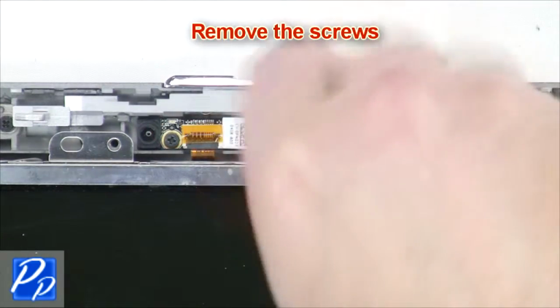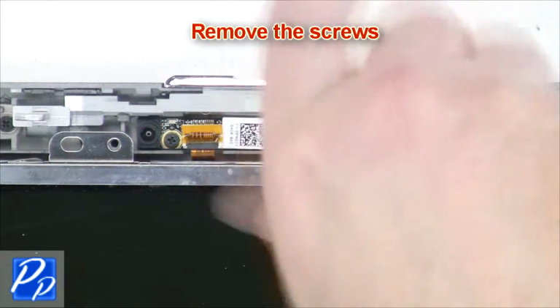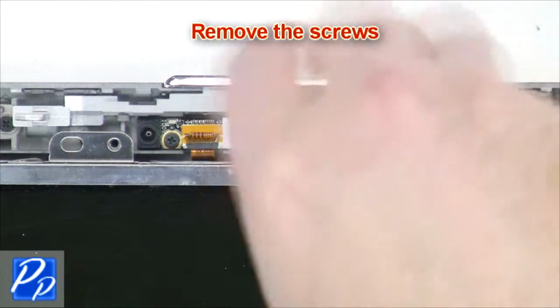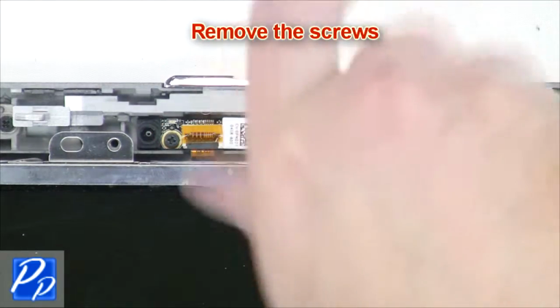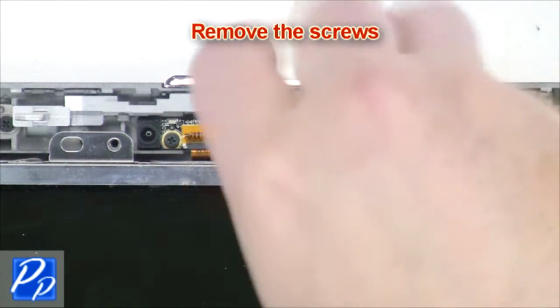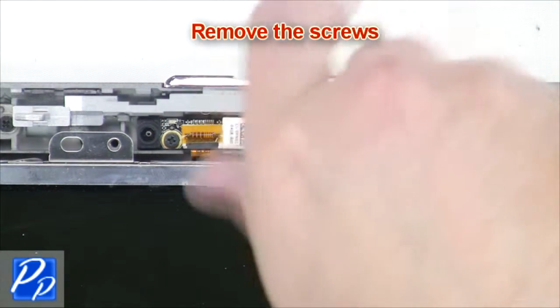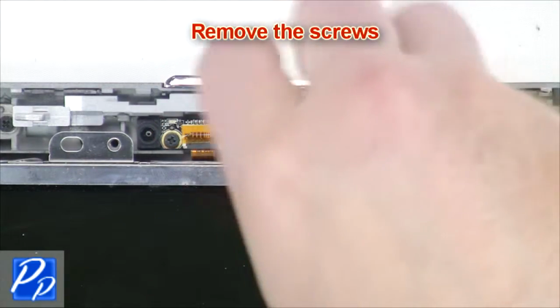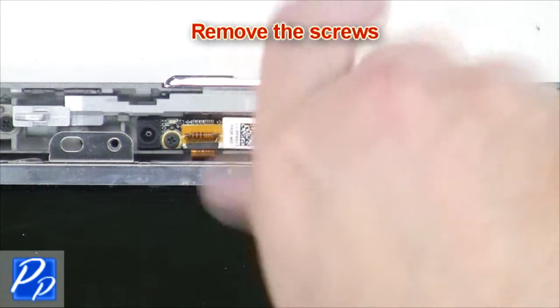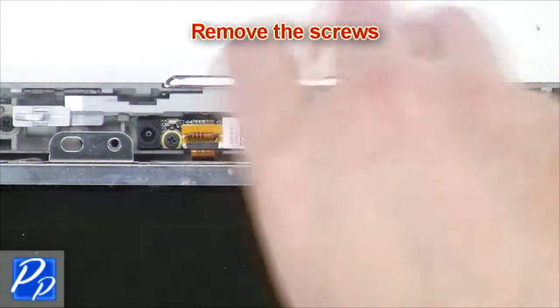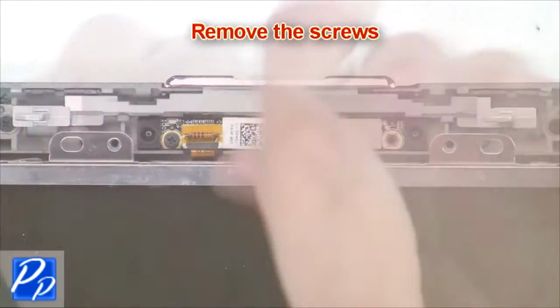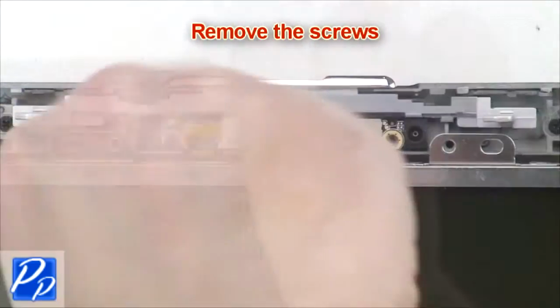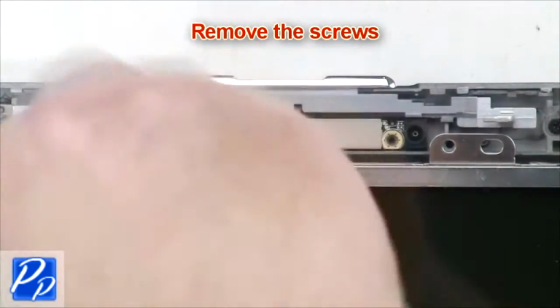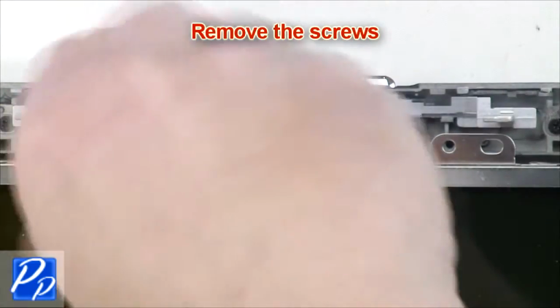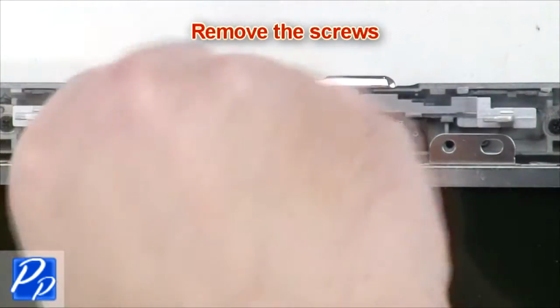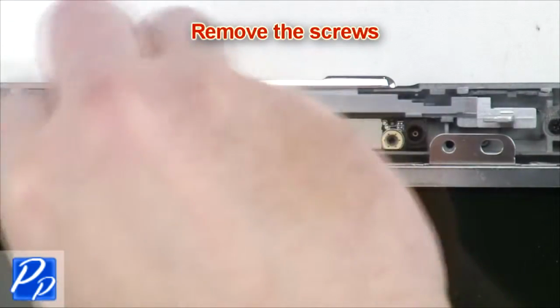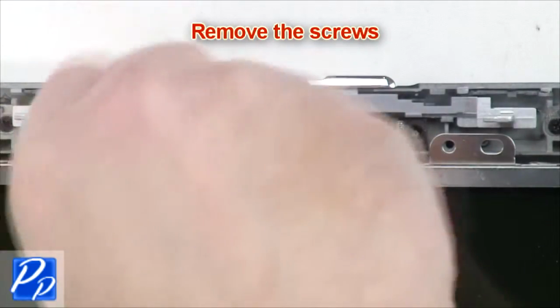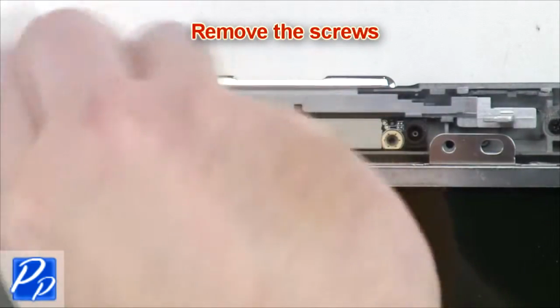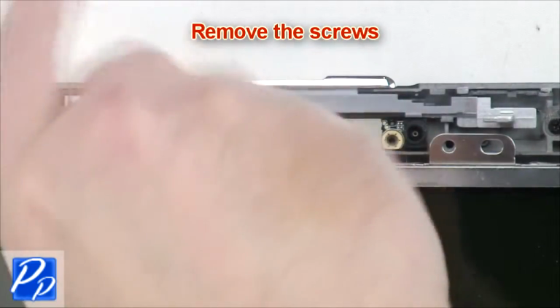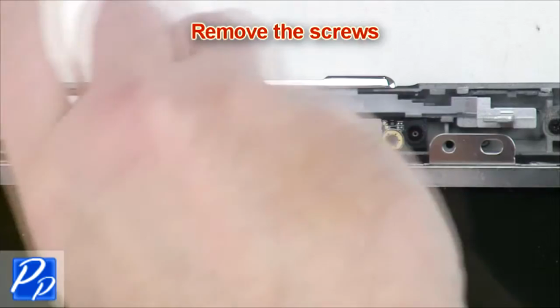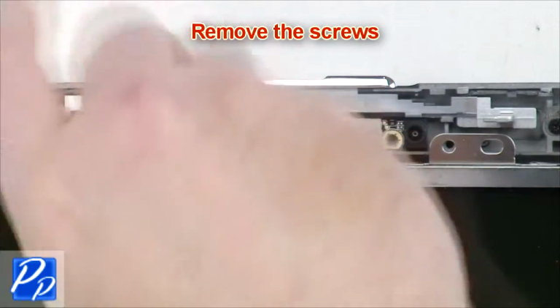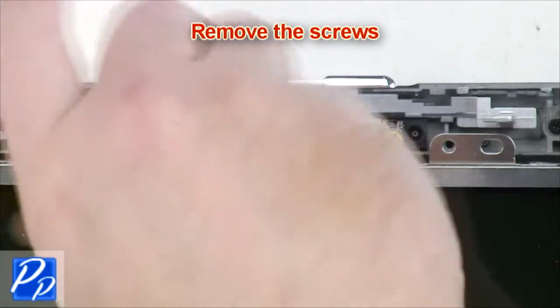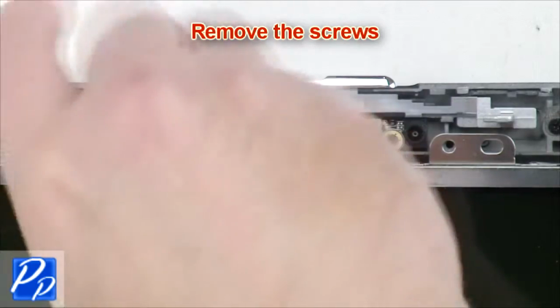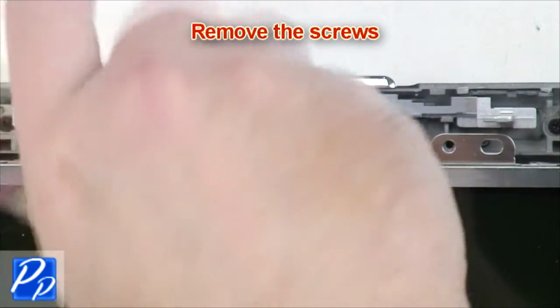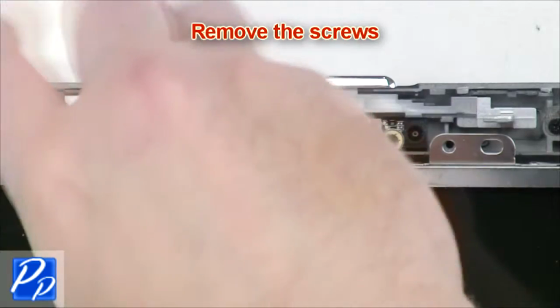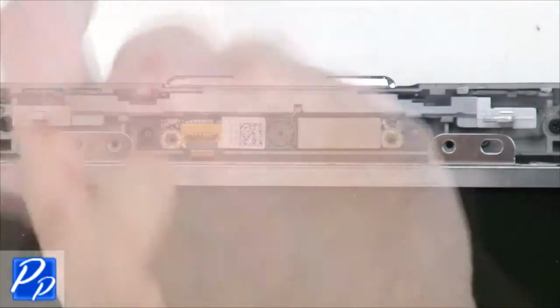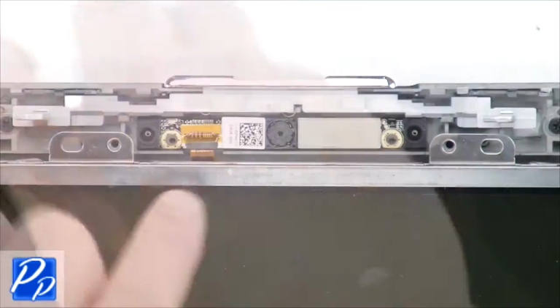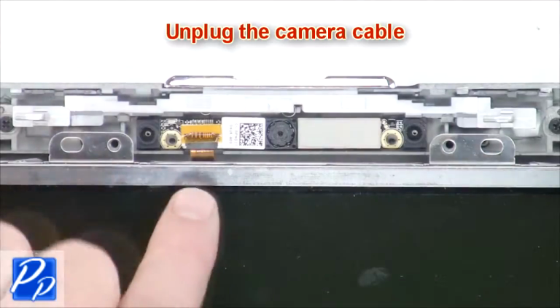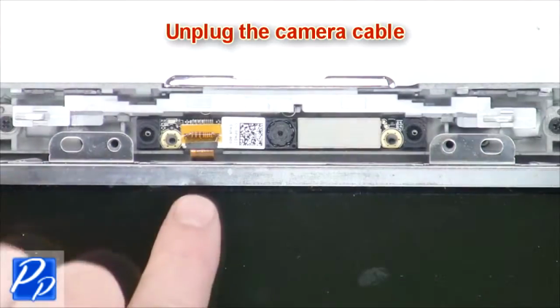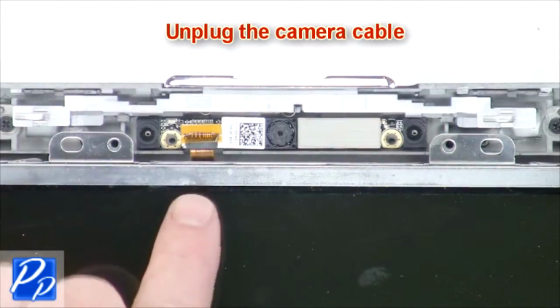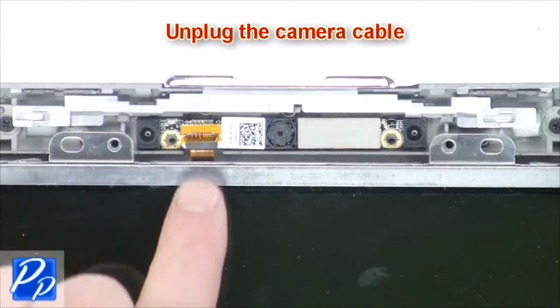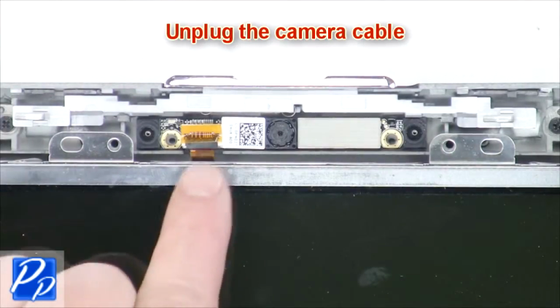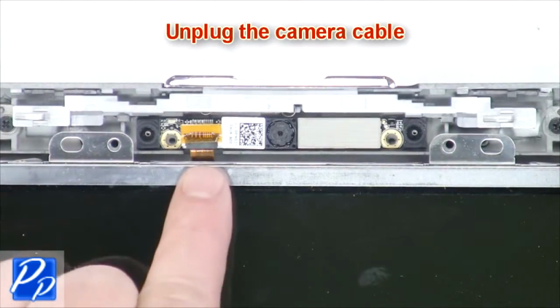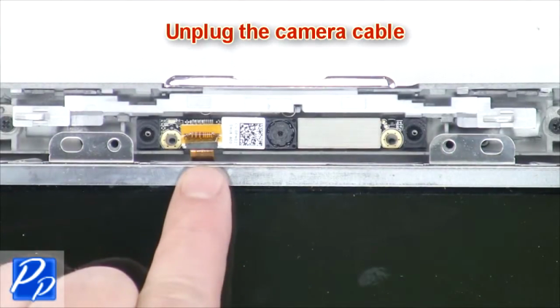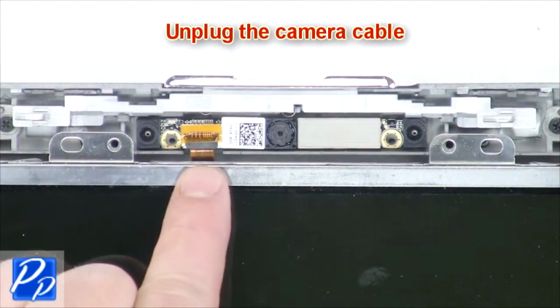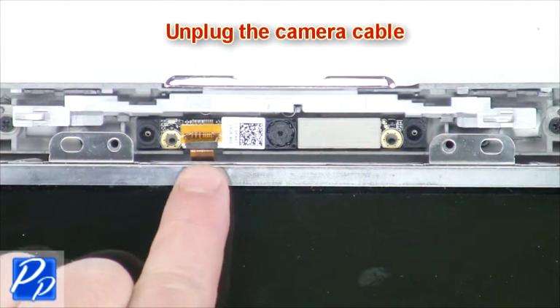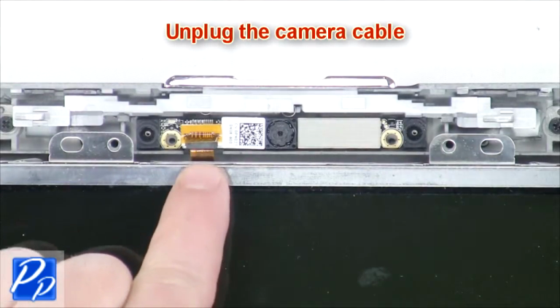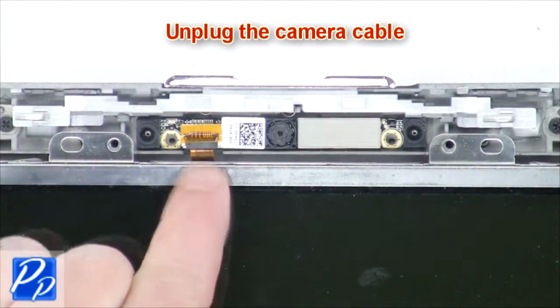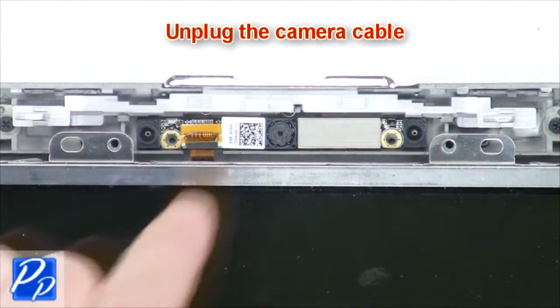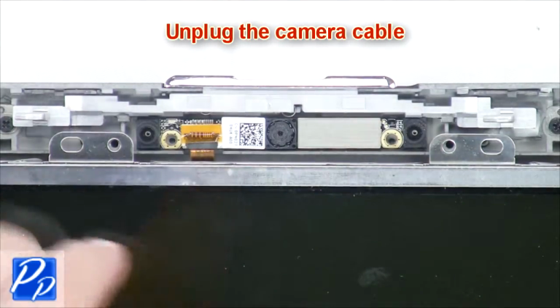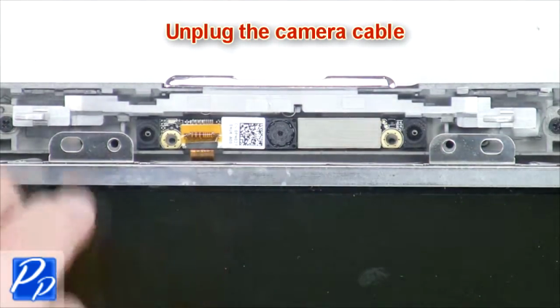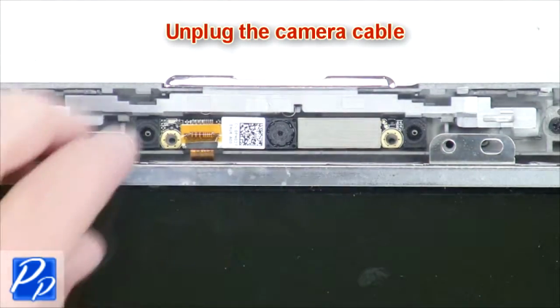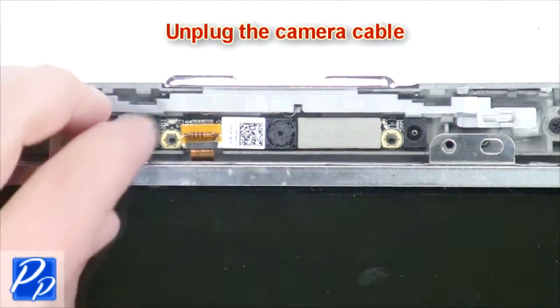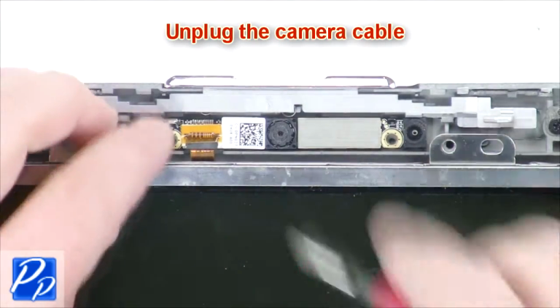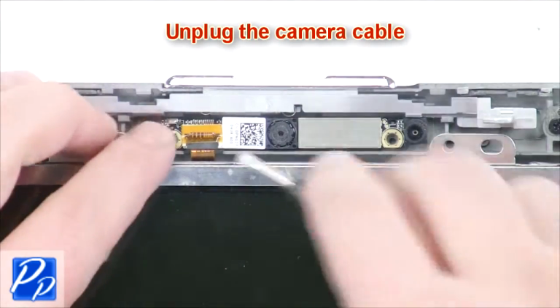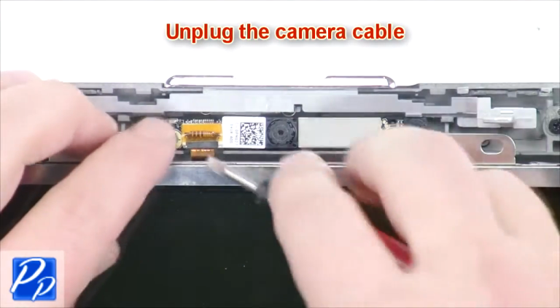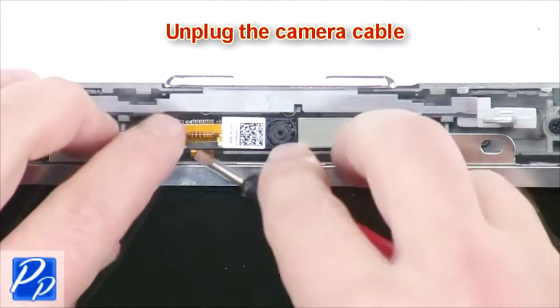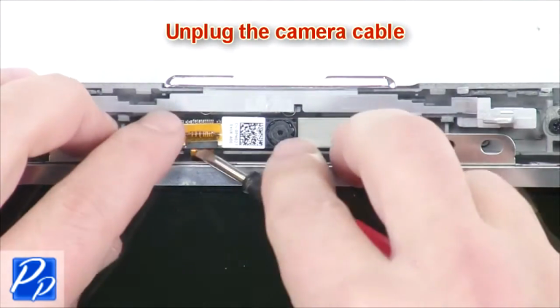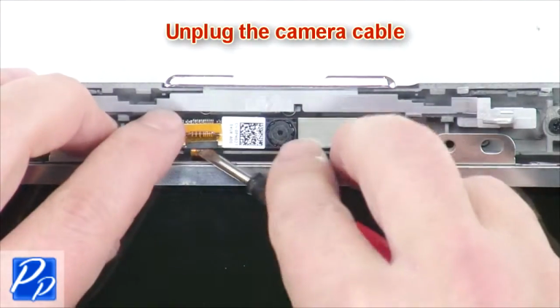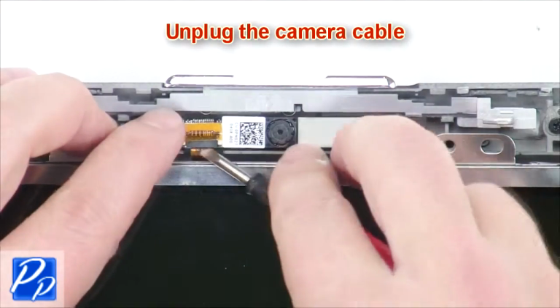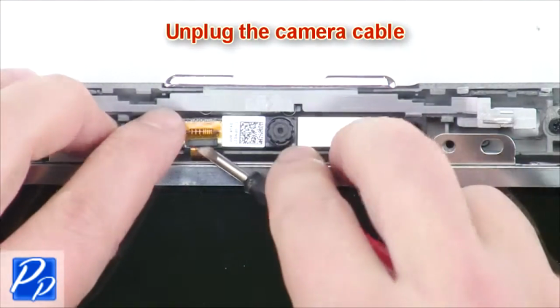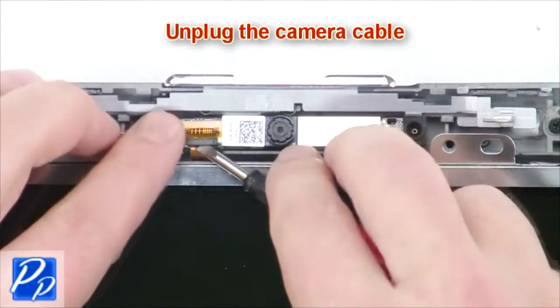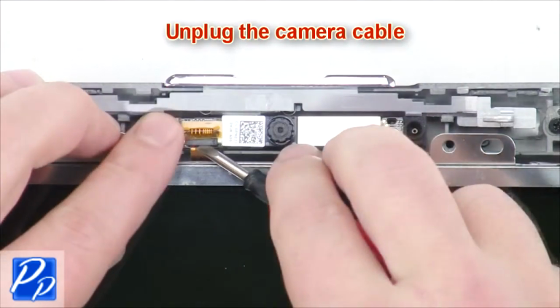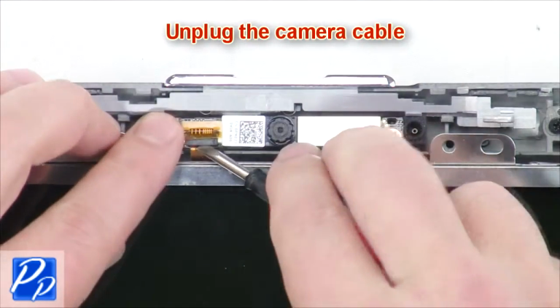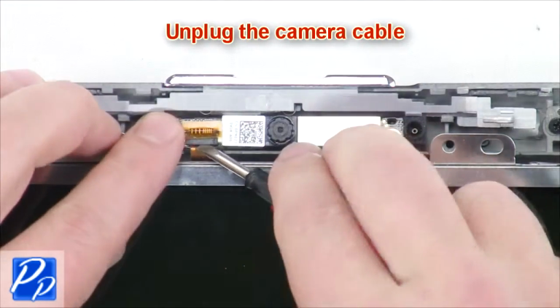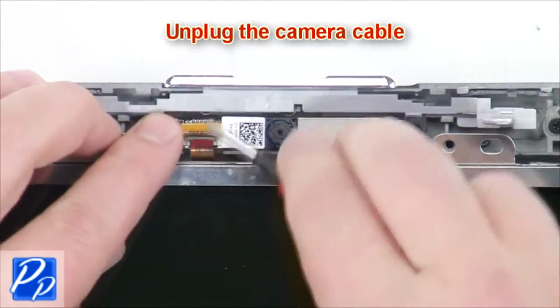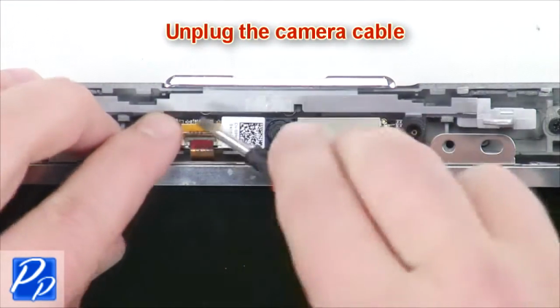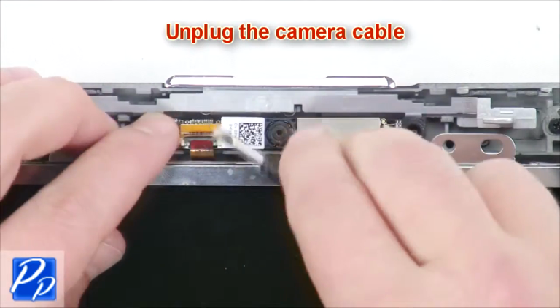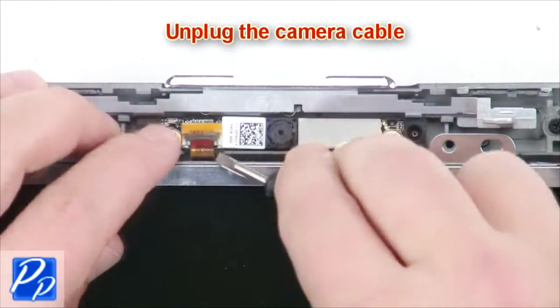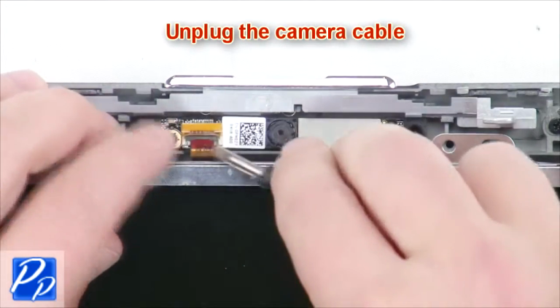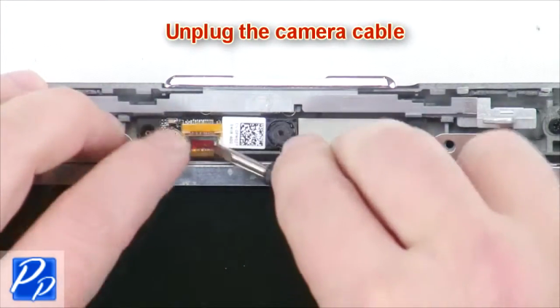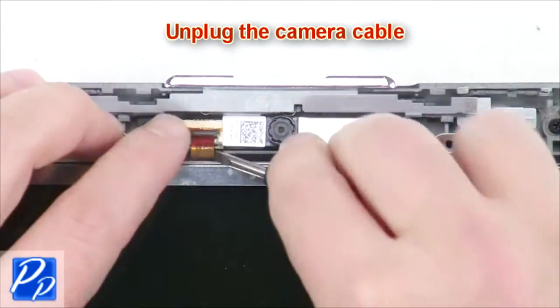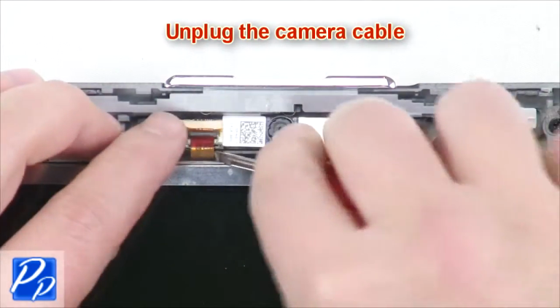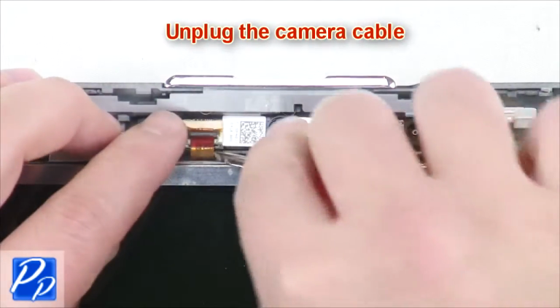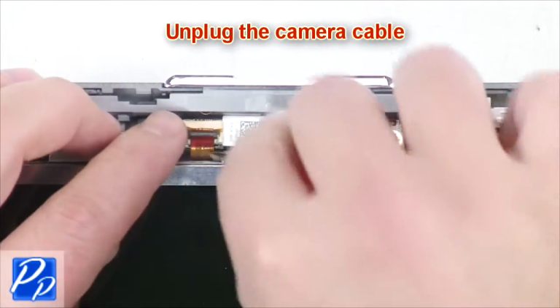Remove the webcam screws and unplug the webcam cable.